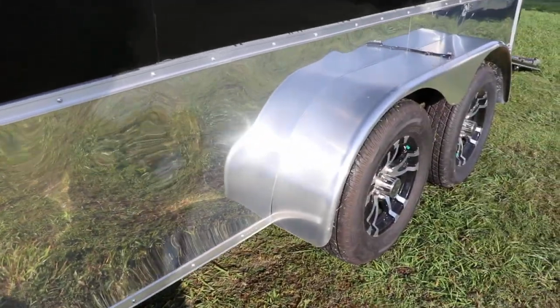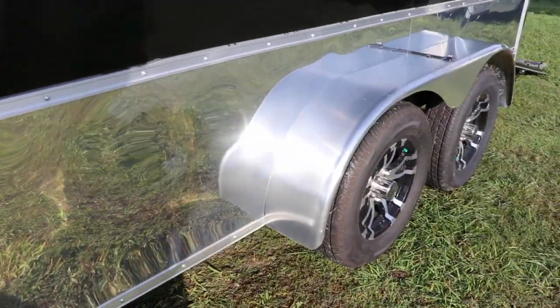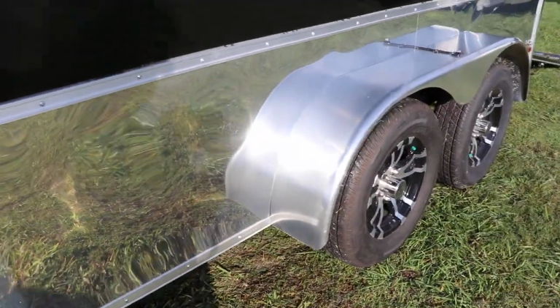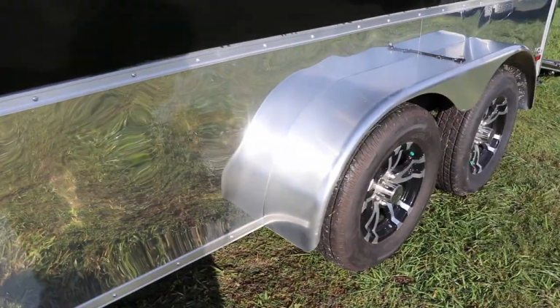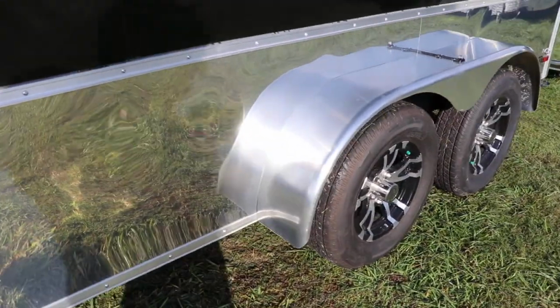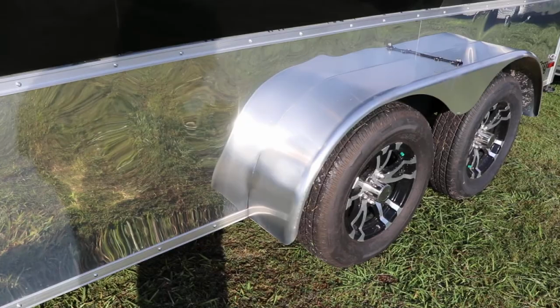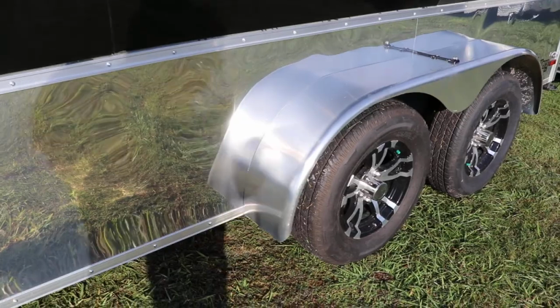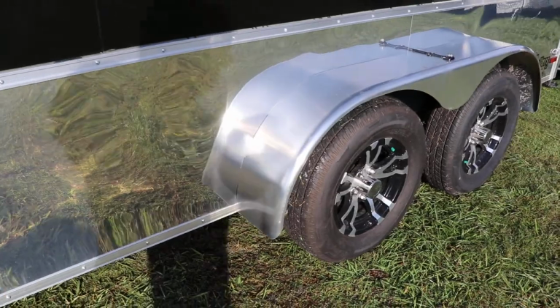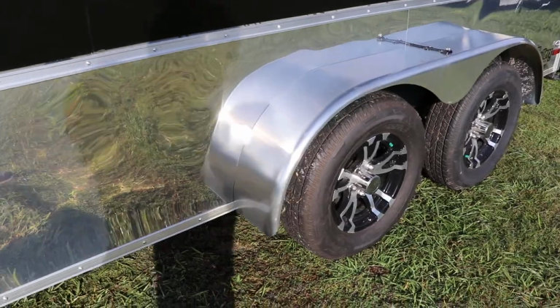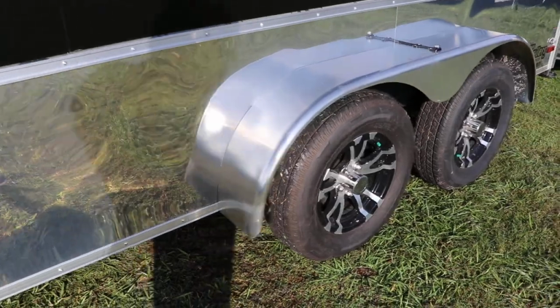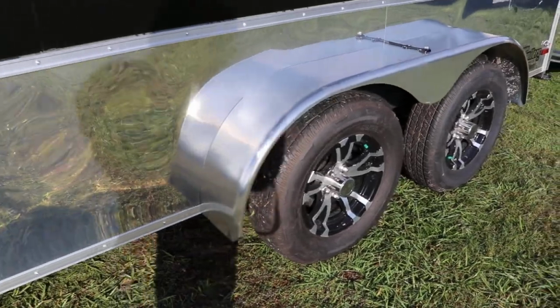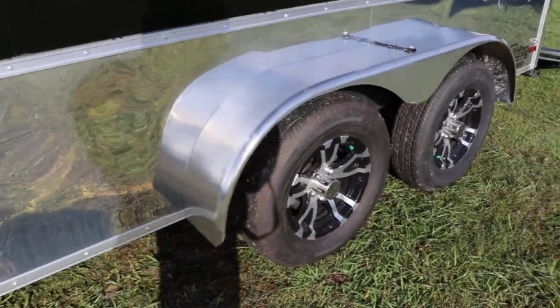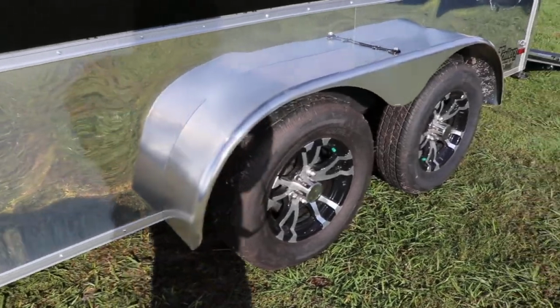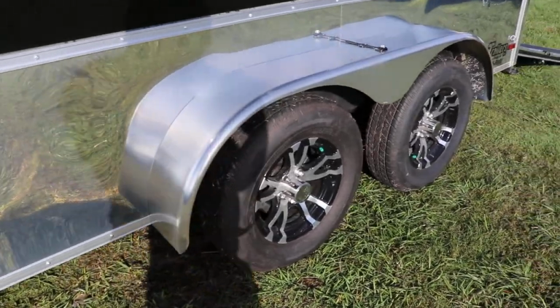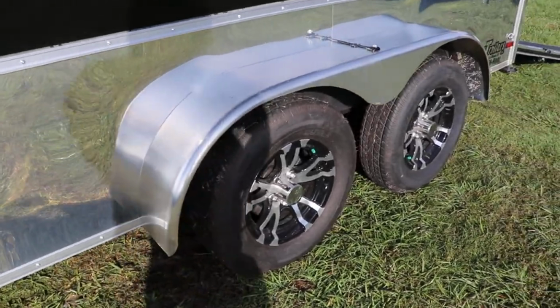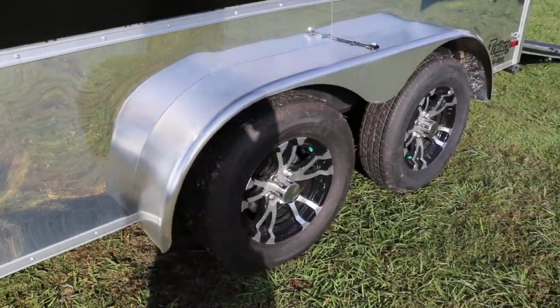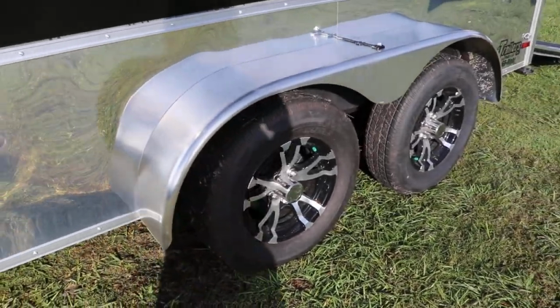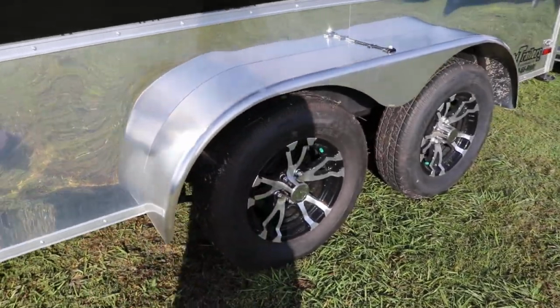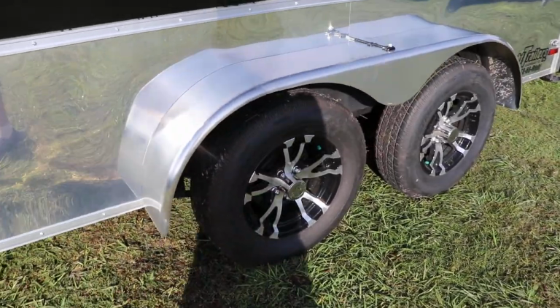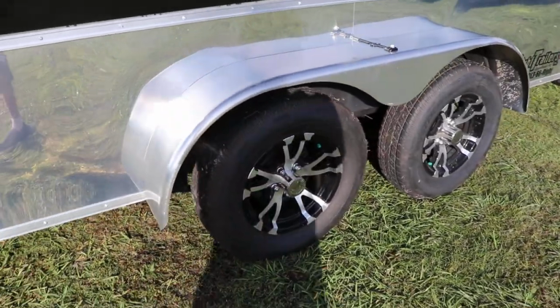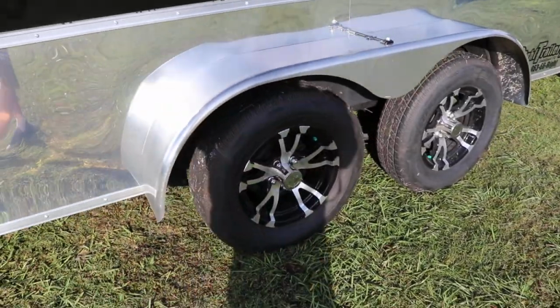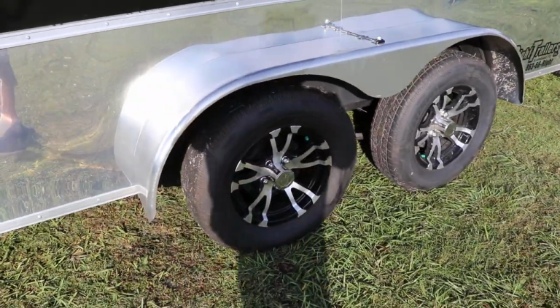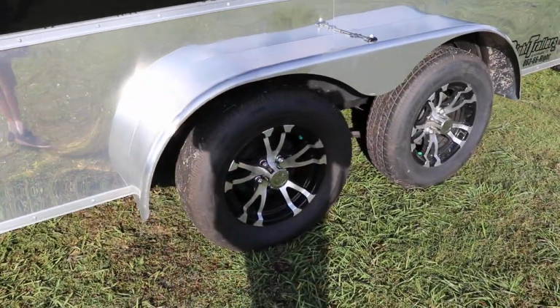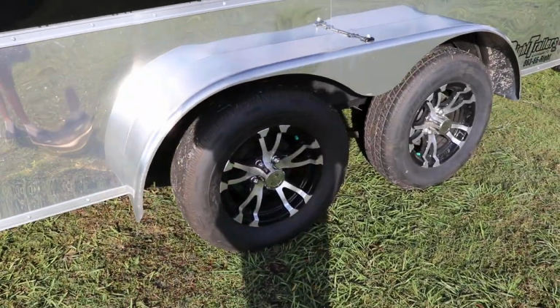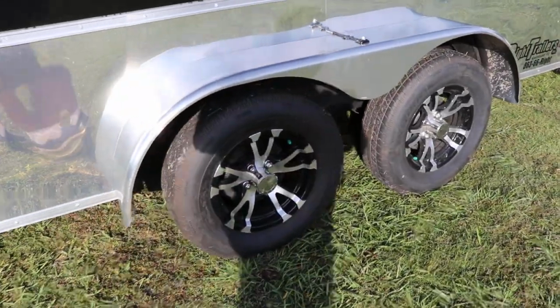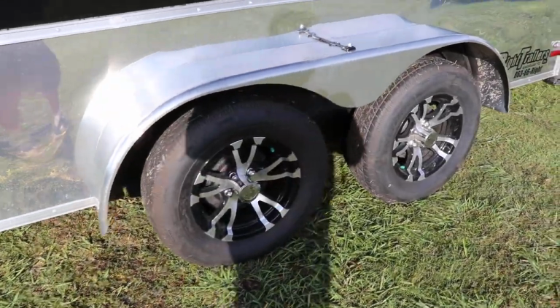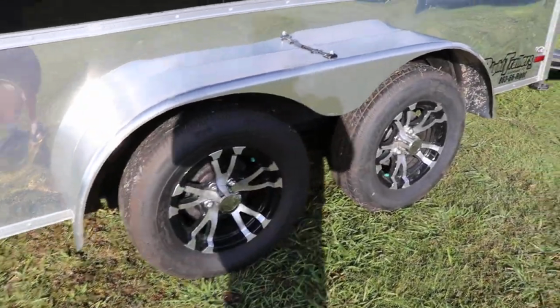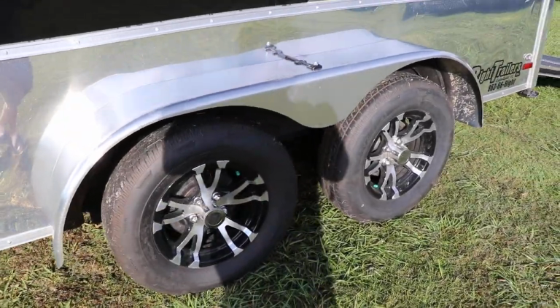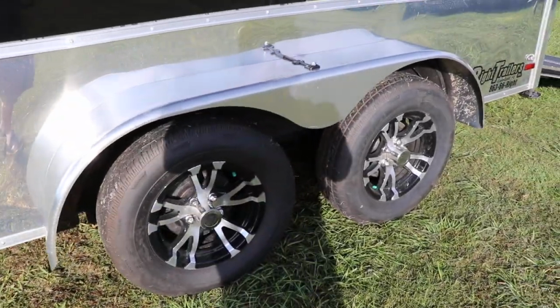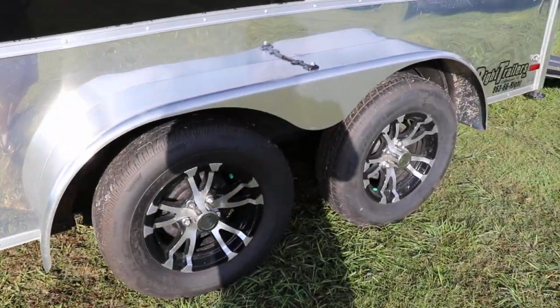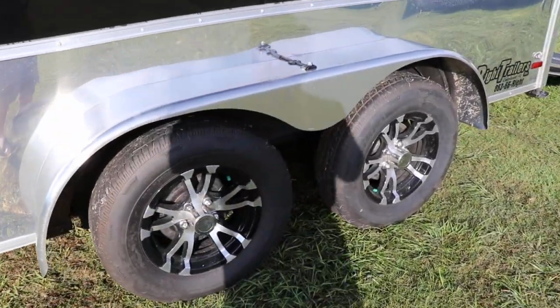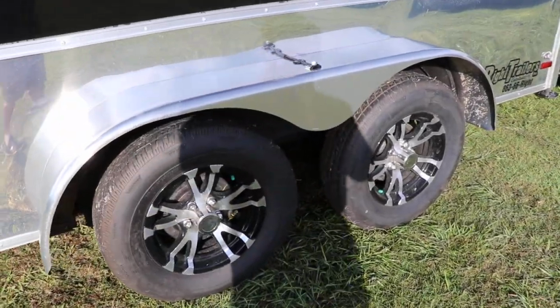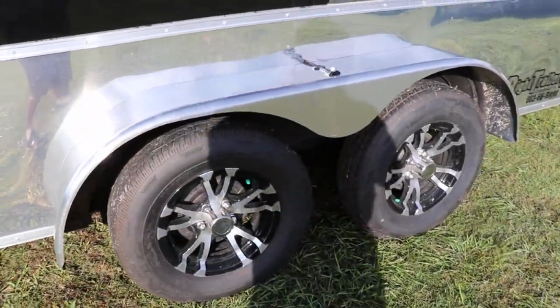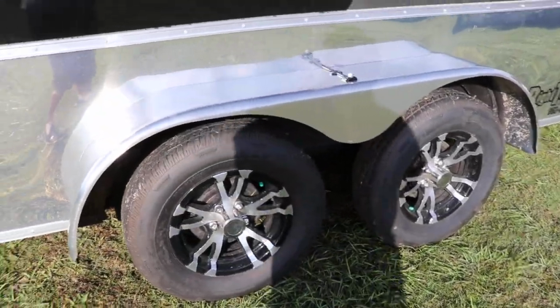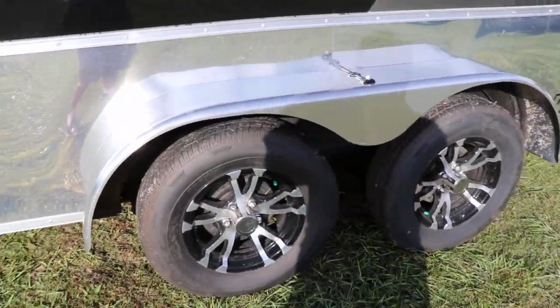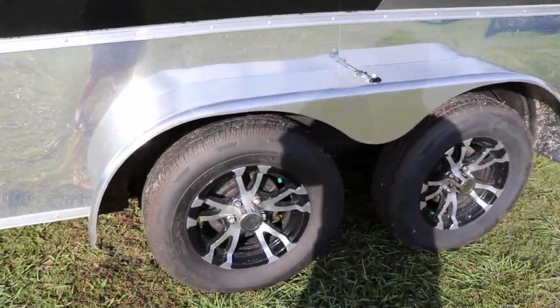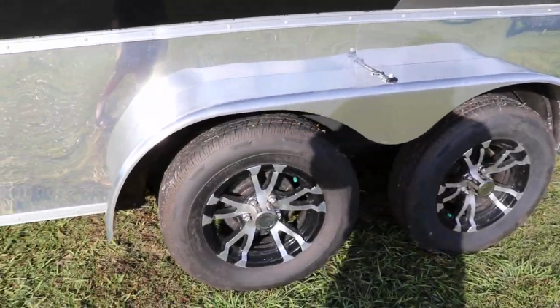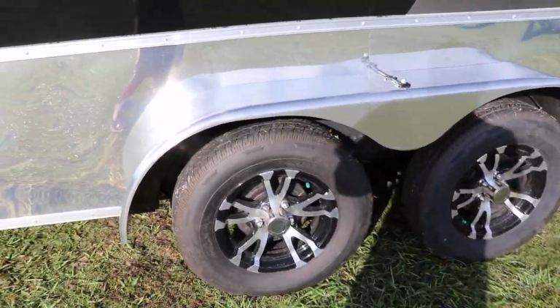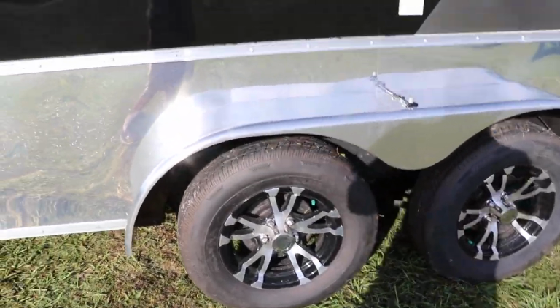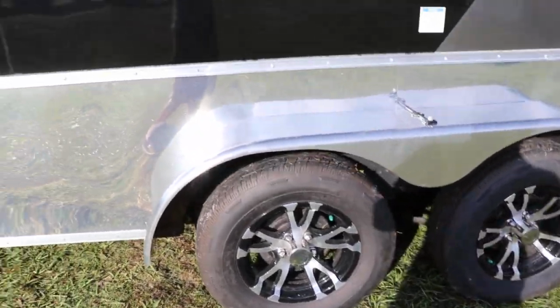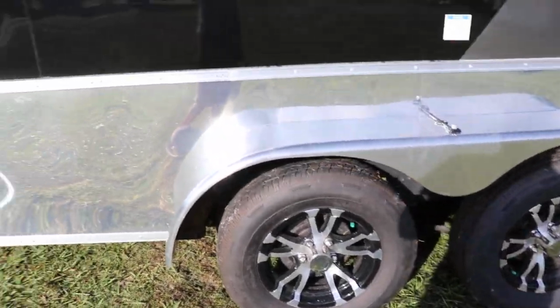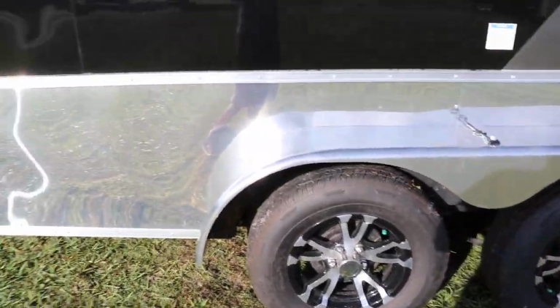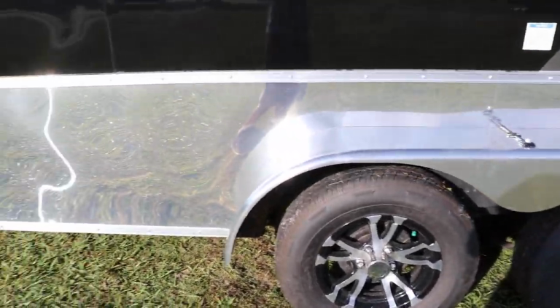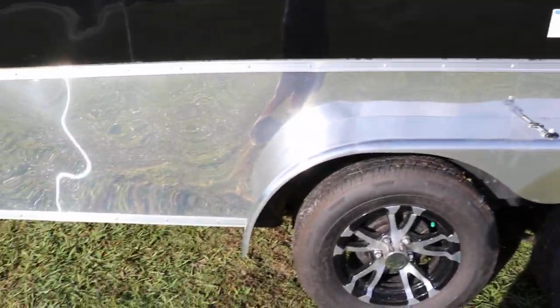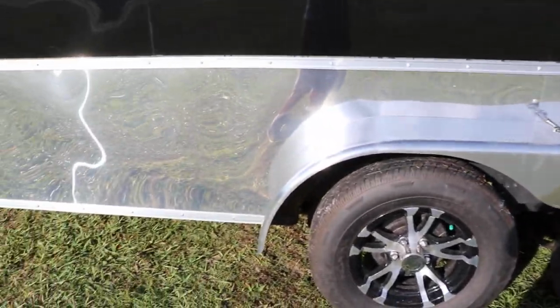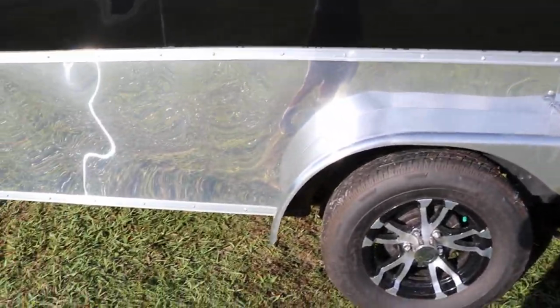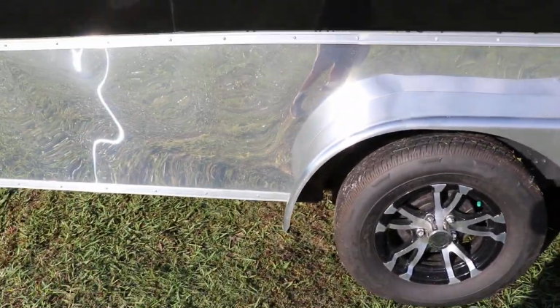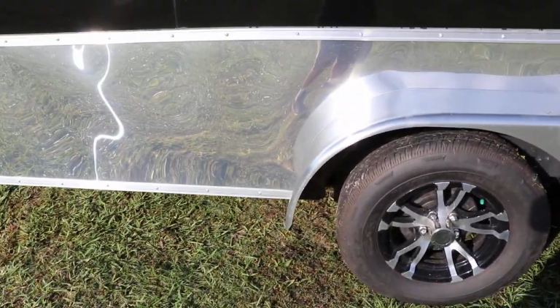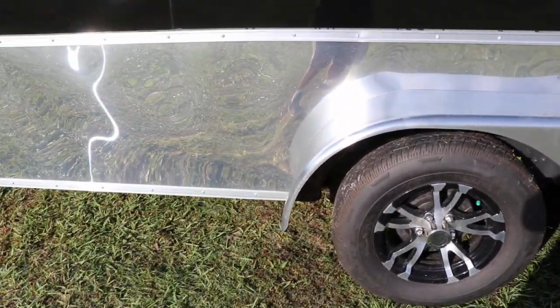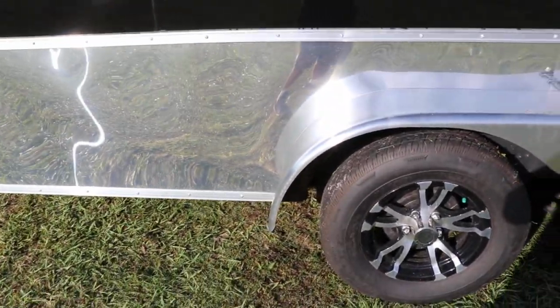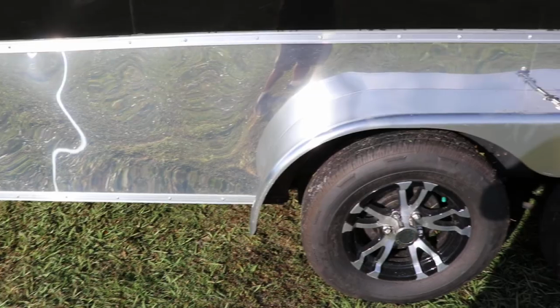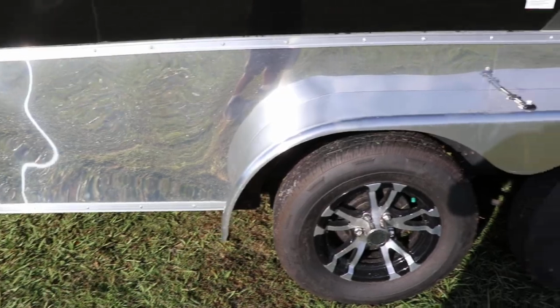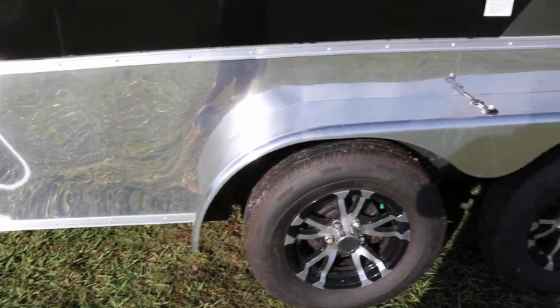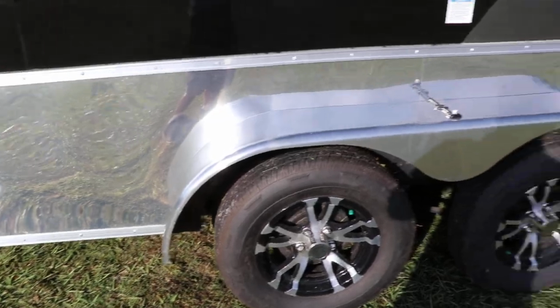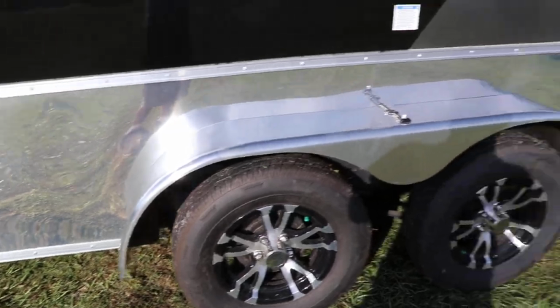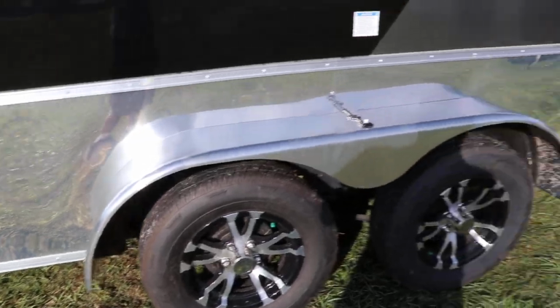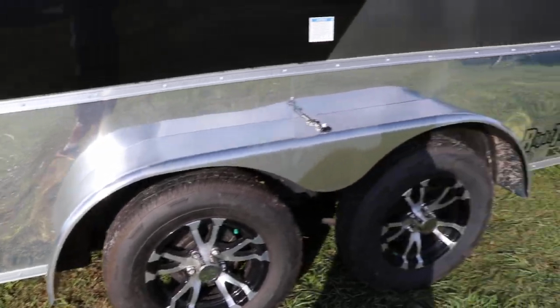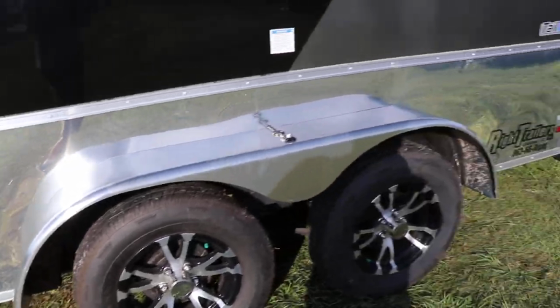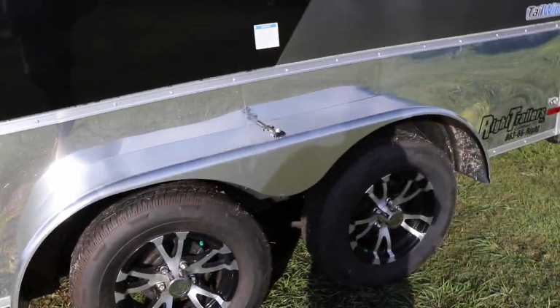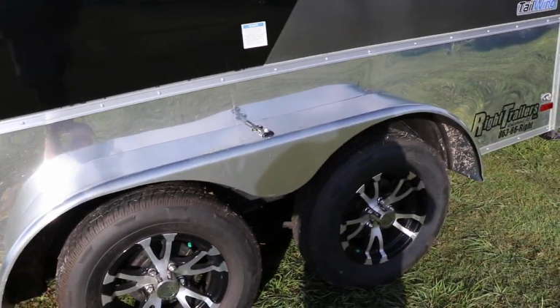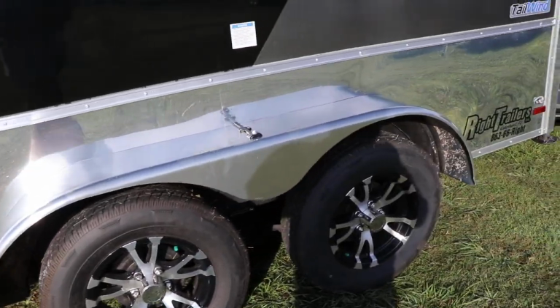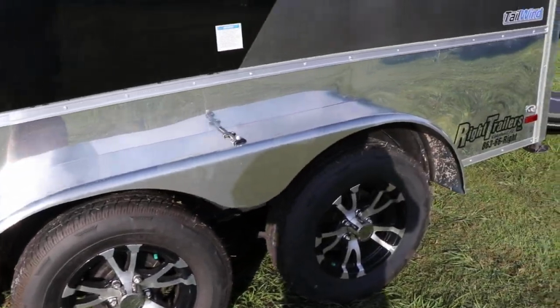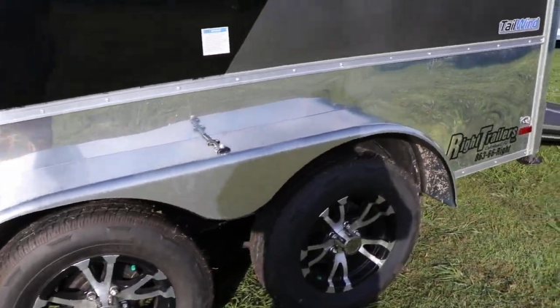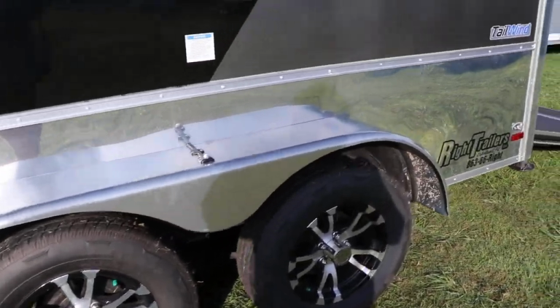Tandem axles, 15 inch tires and wheels with aluminum rims, also aluminum fenders.